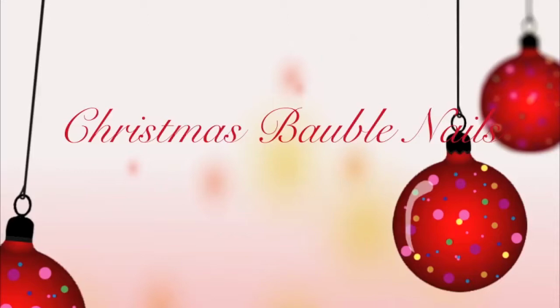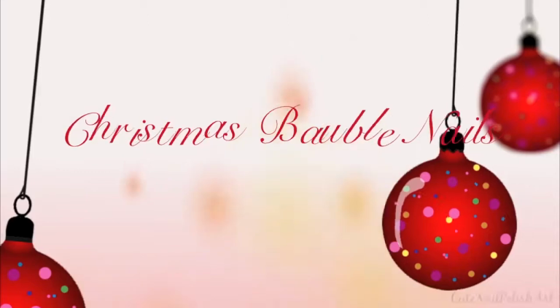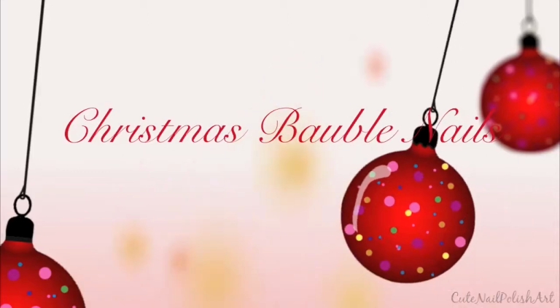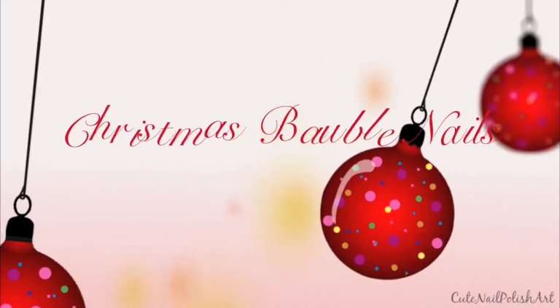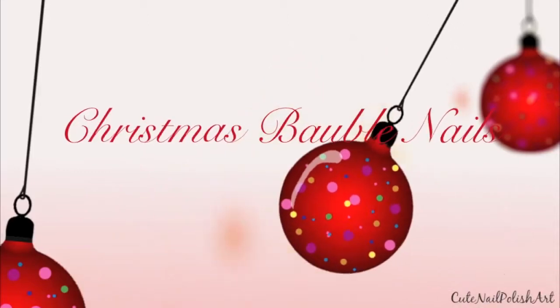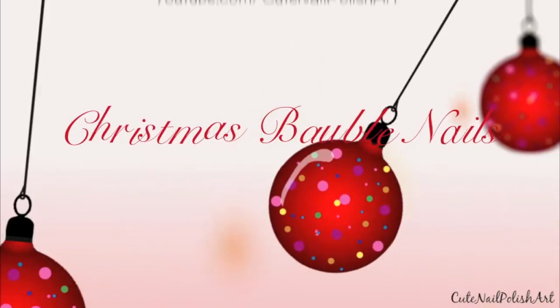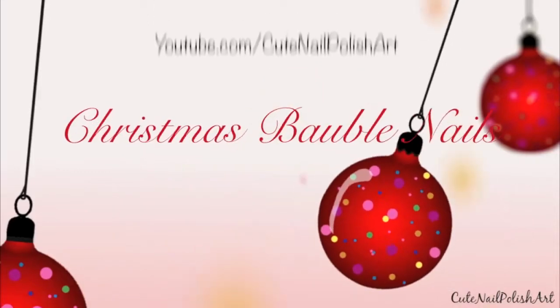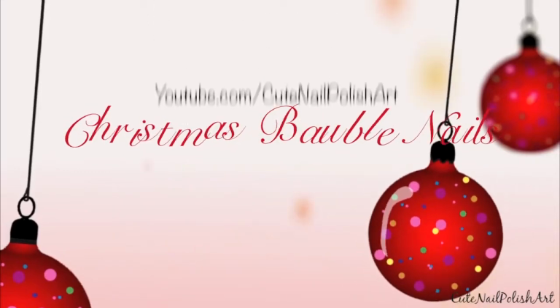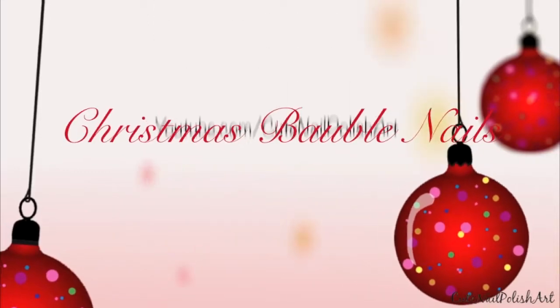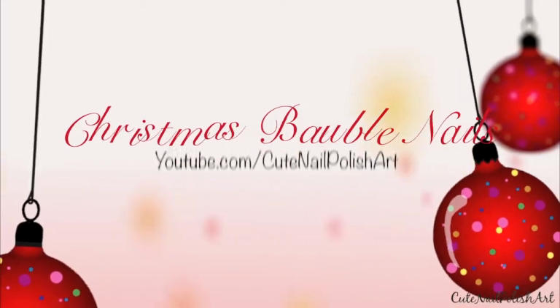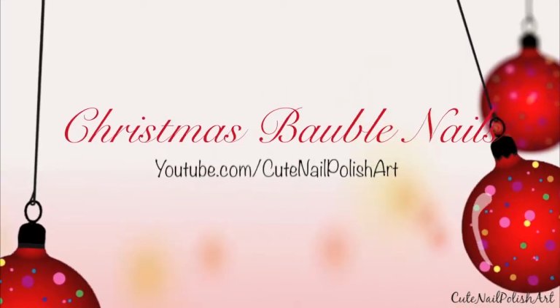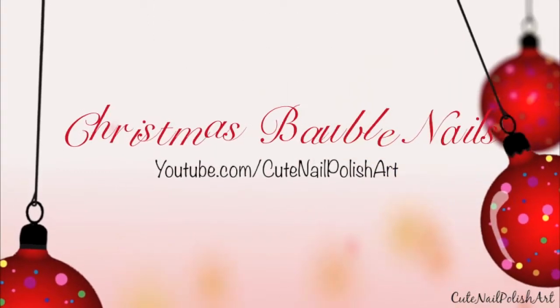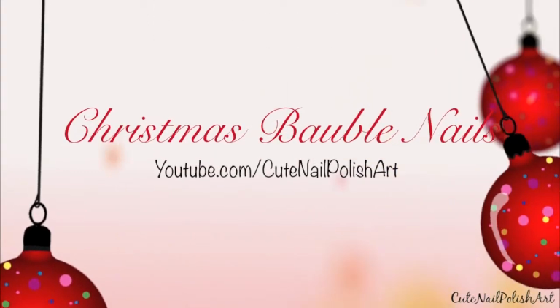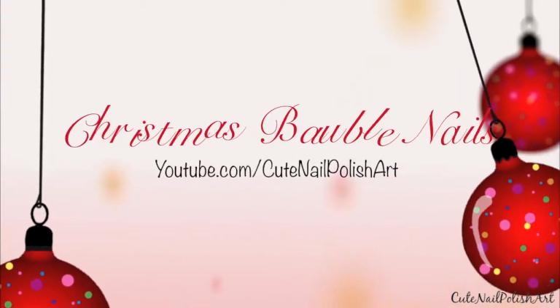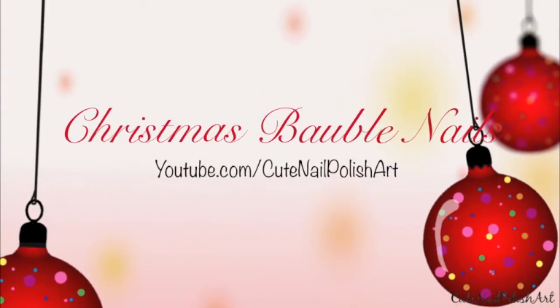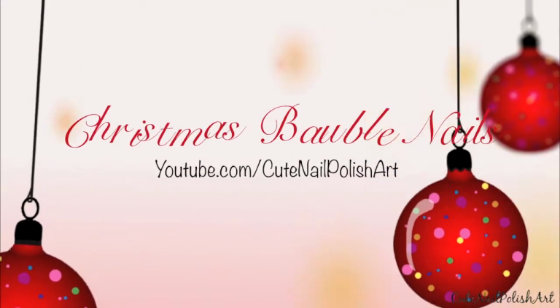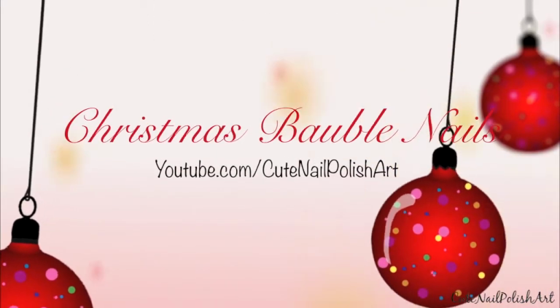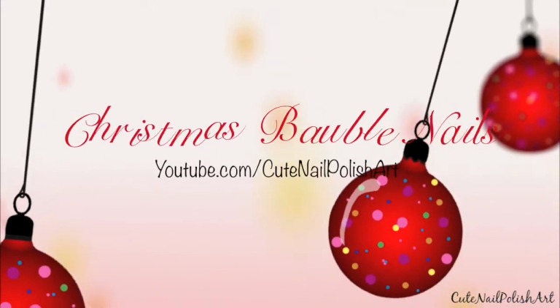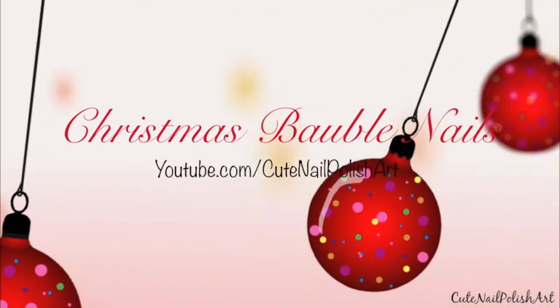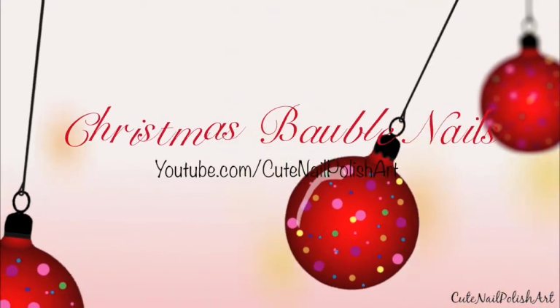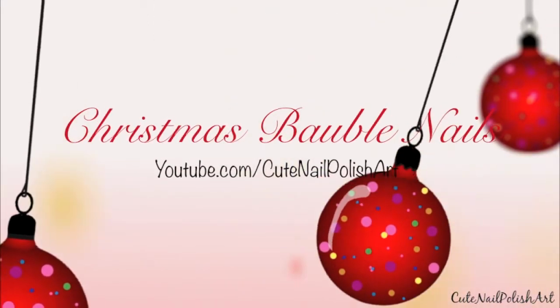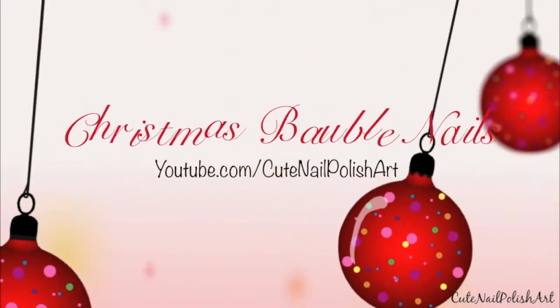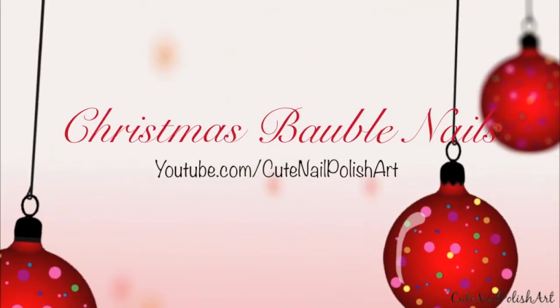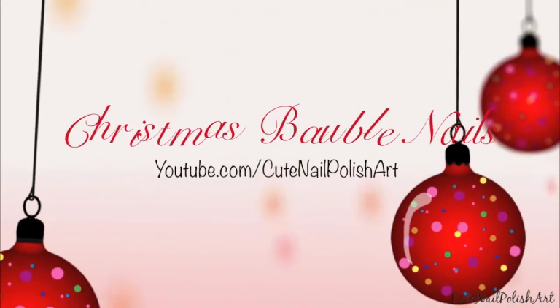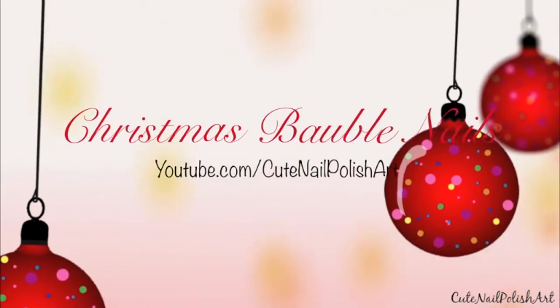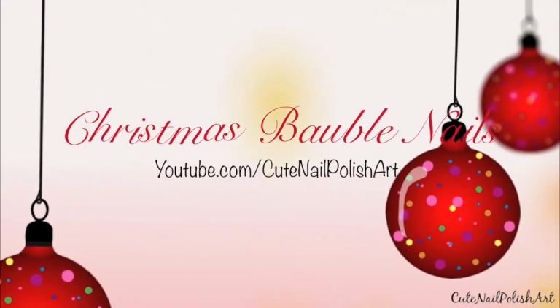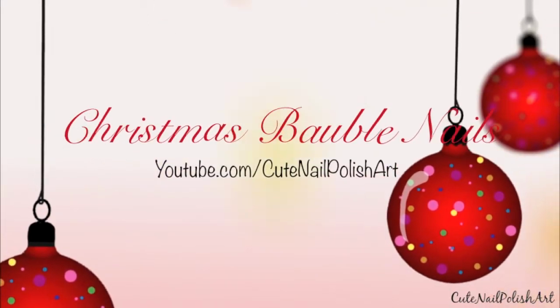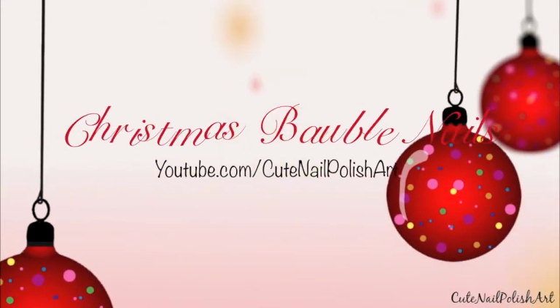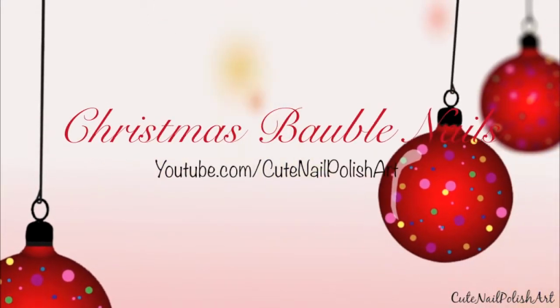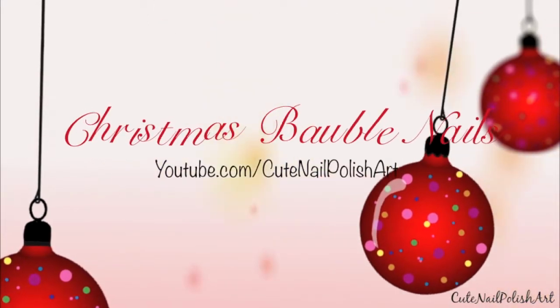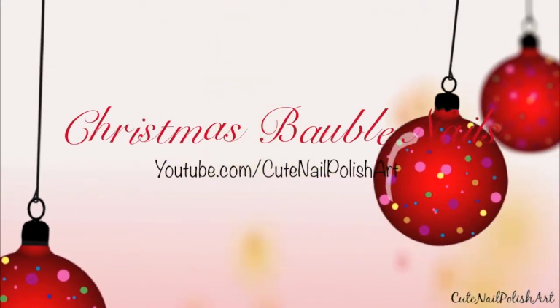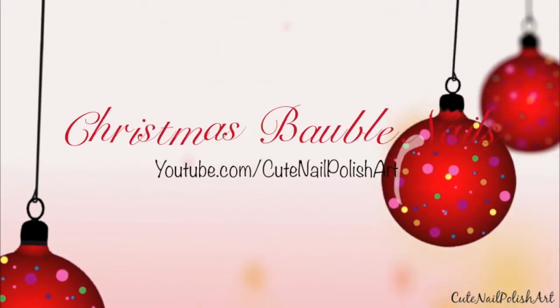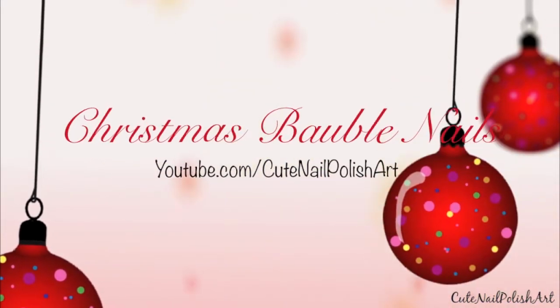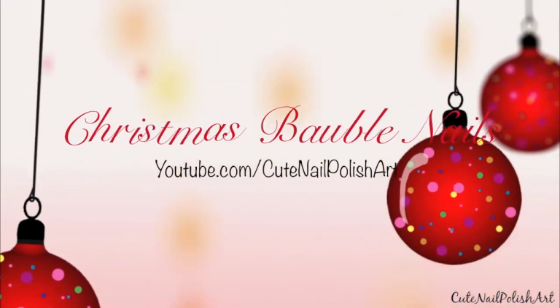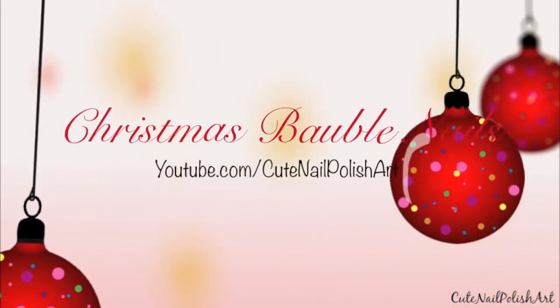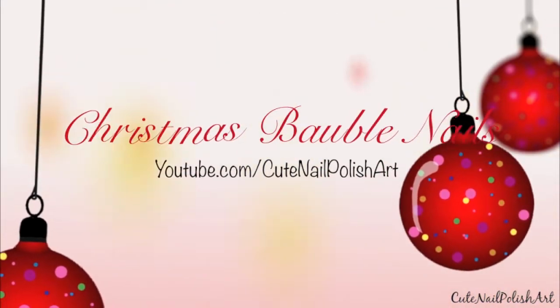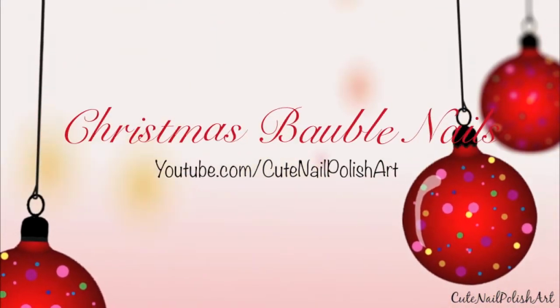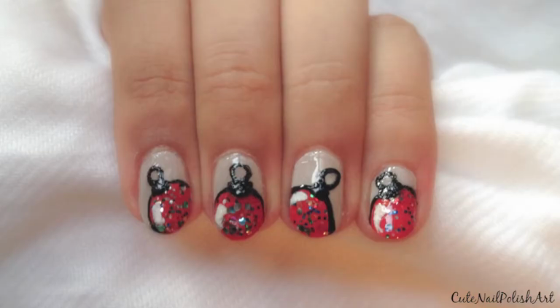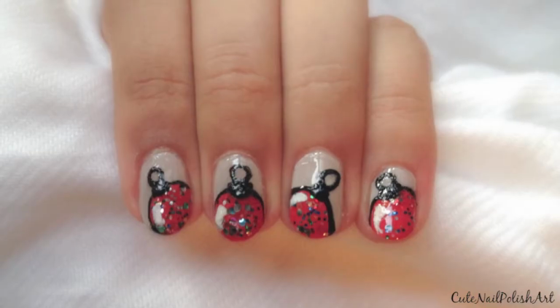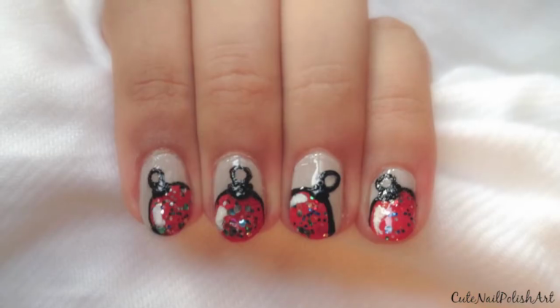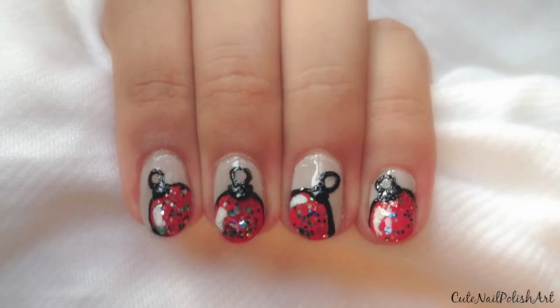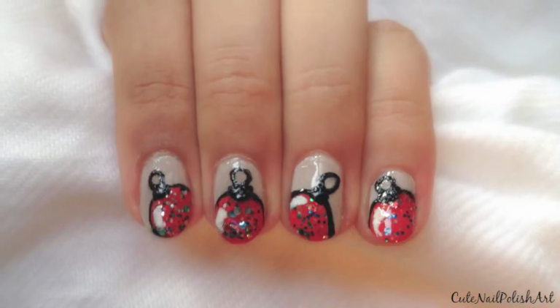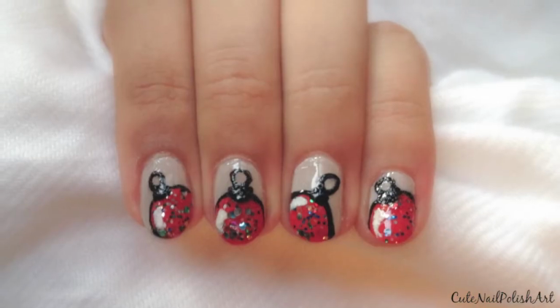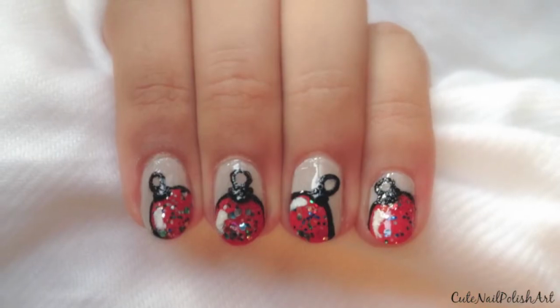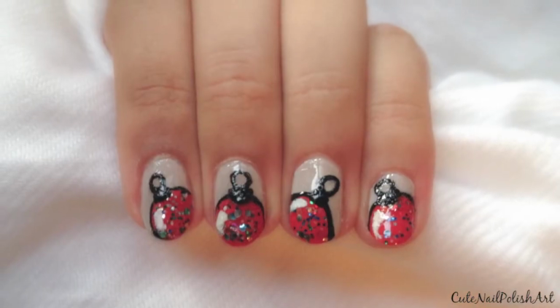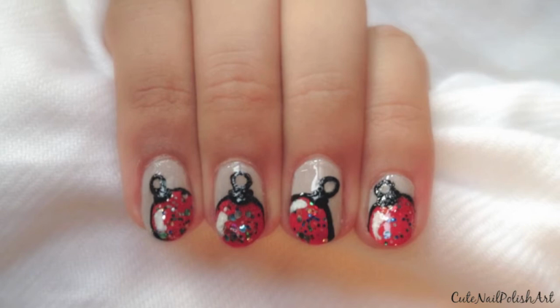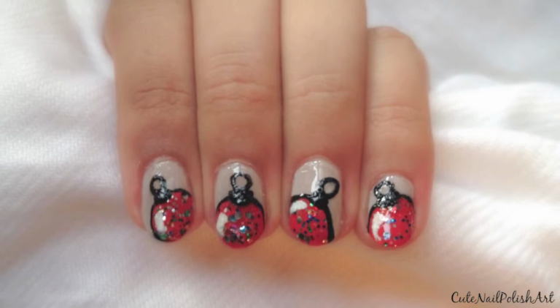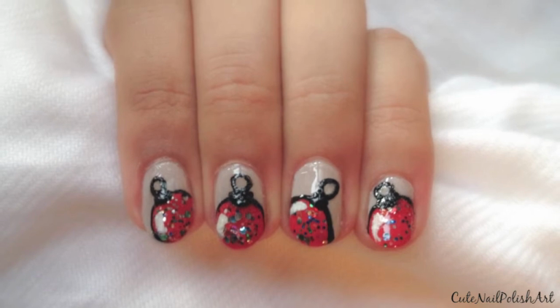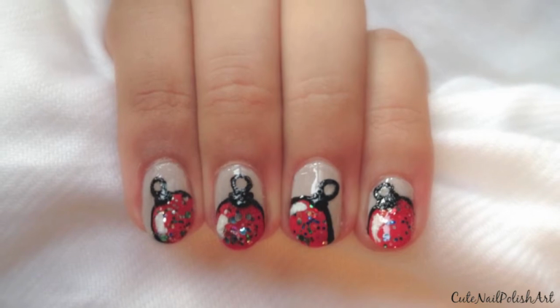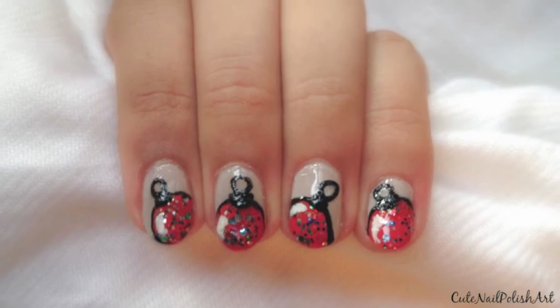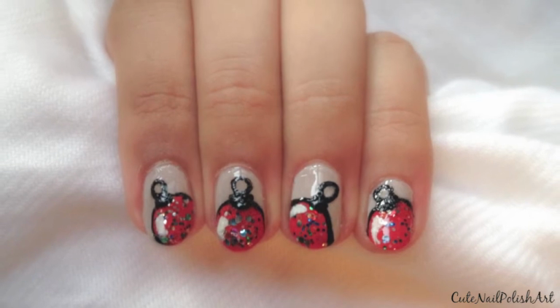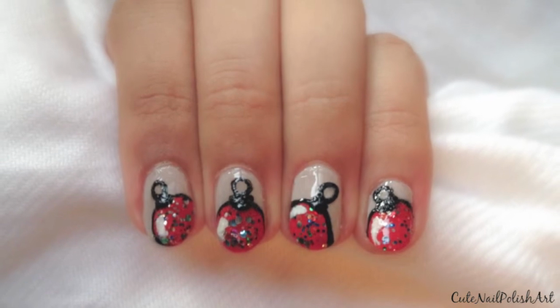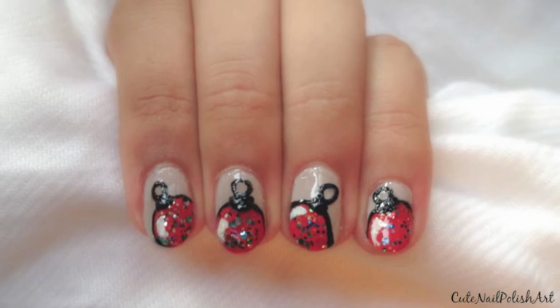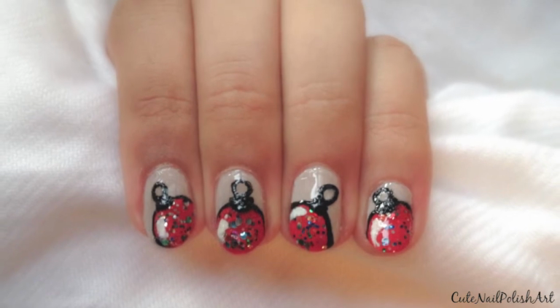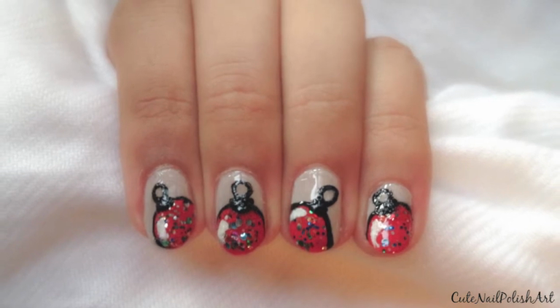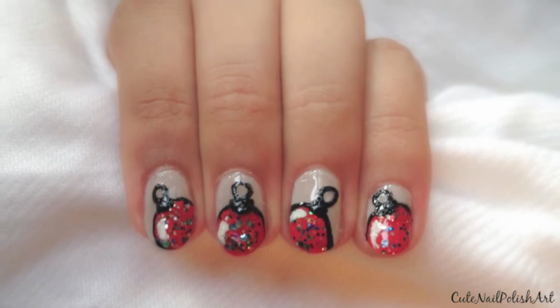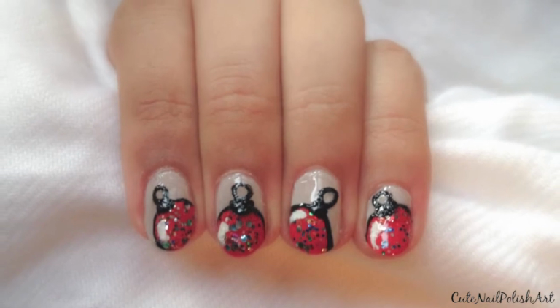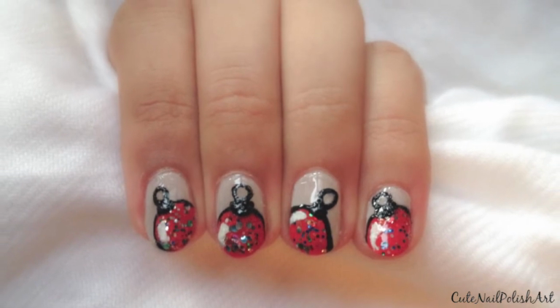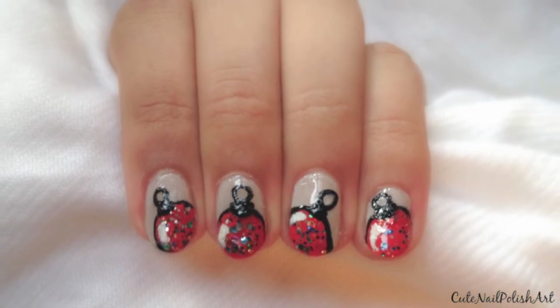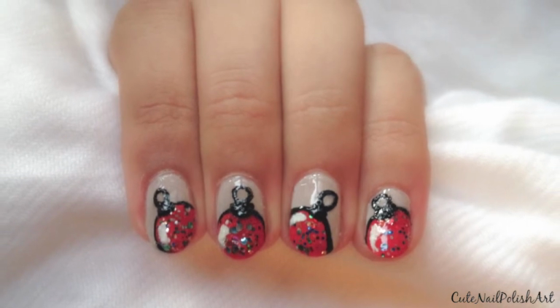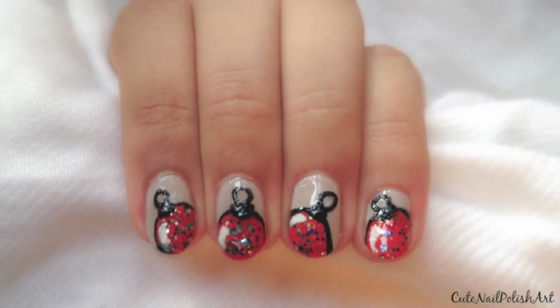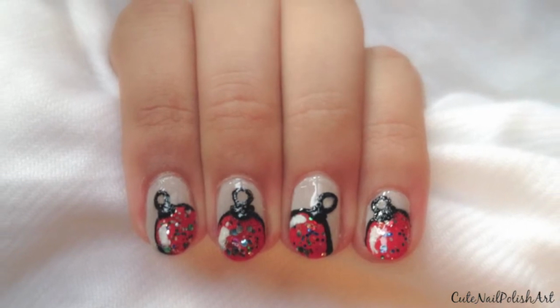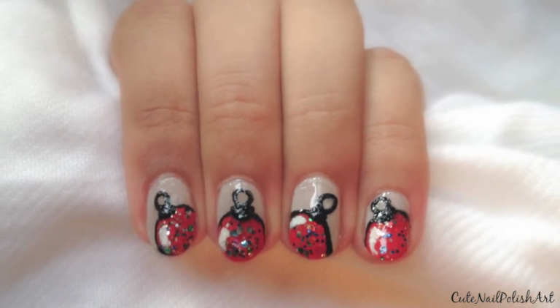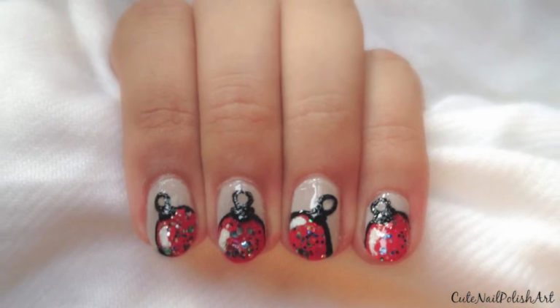Hi my lovelies! Today I'll be sharing this cute festive Christmas bauble nail design. Very easy to create so stay tuned!